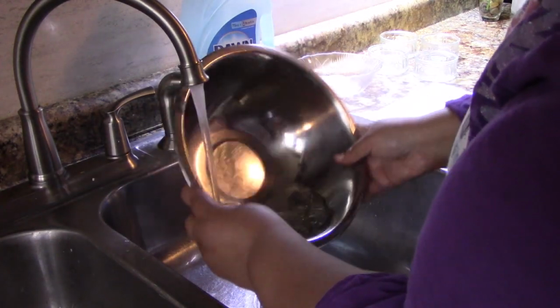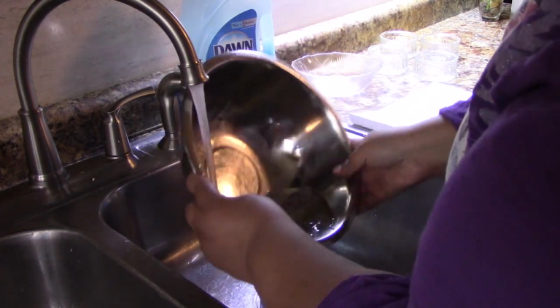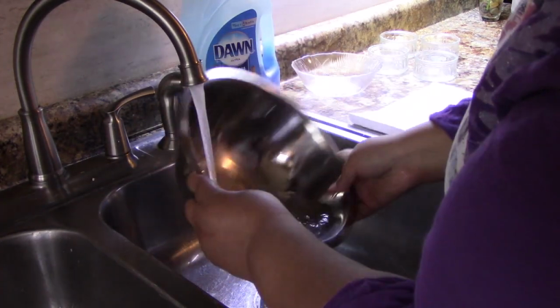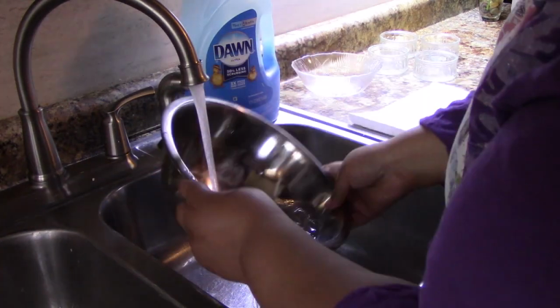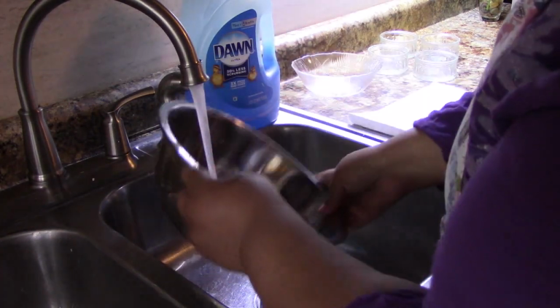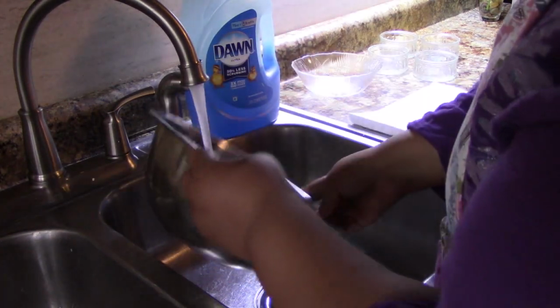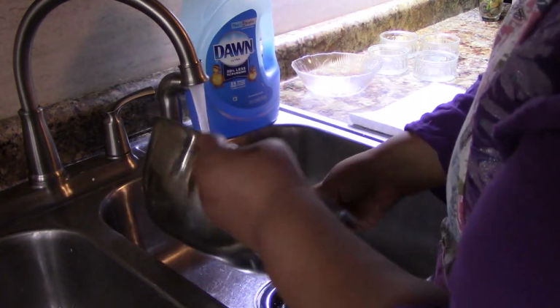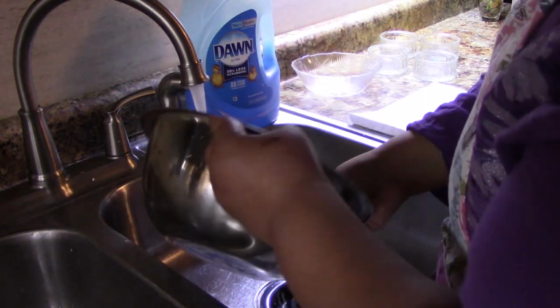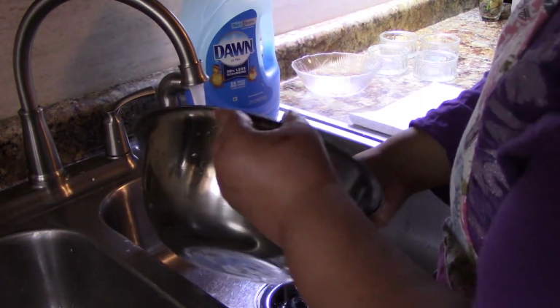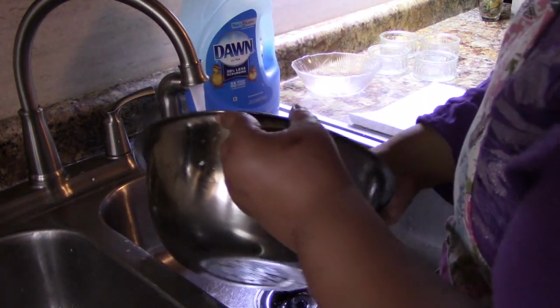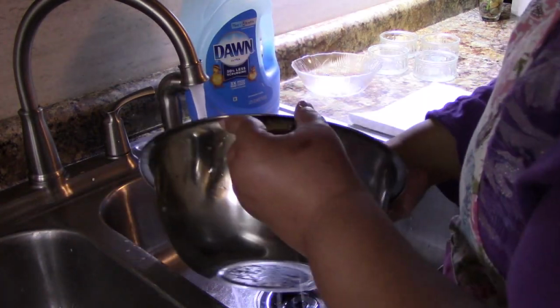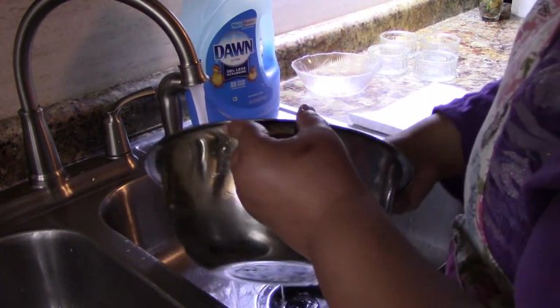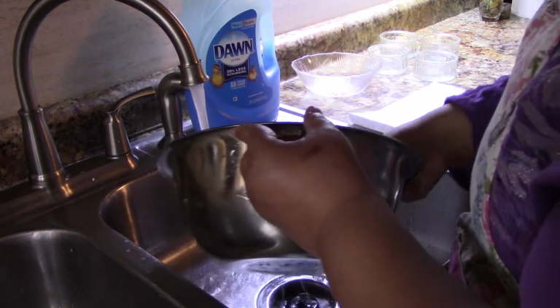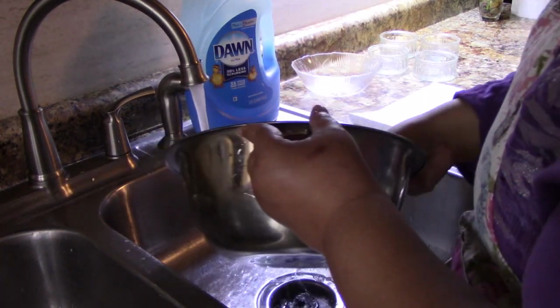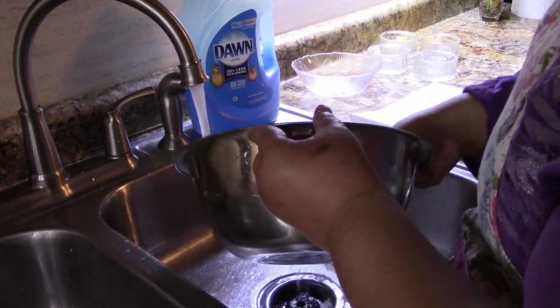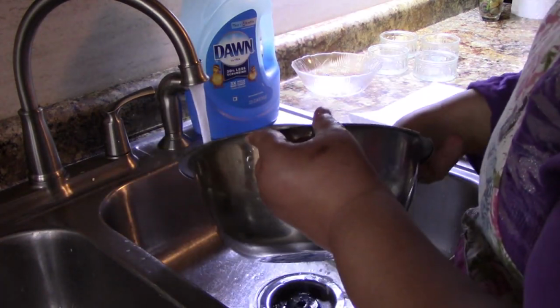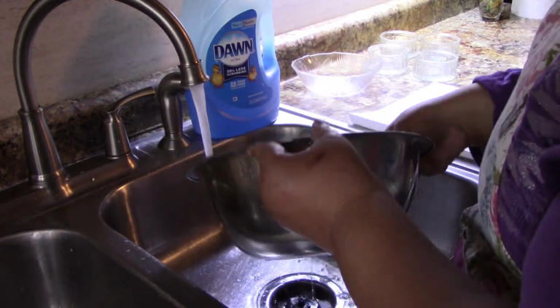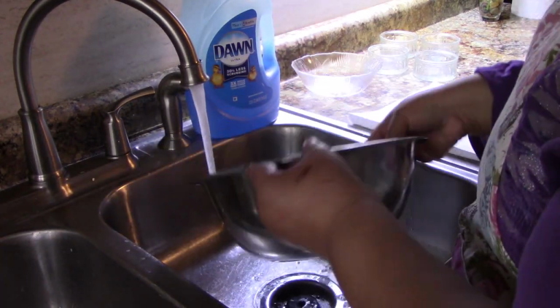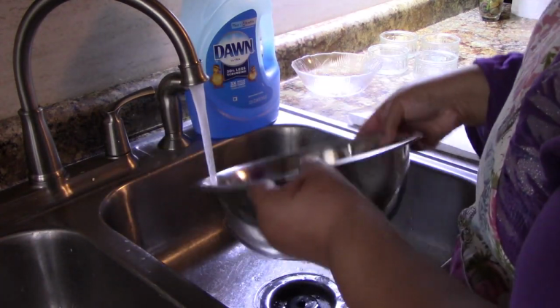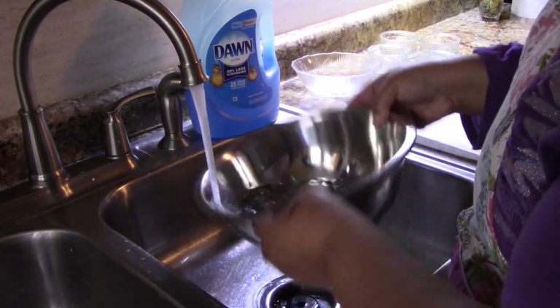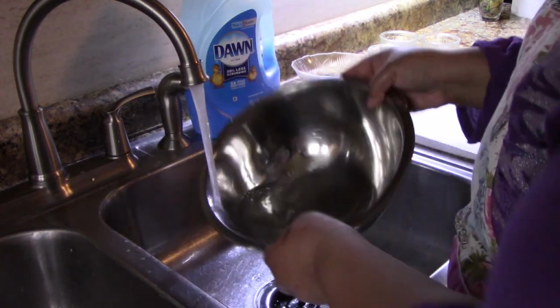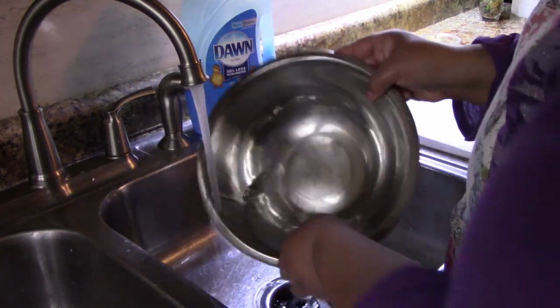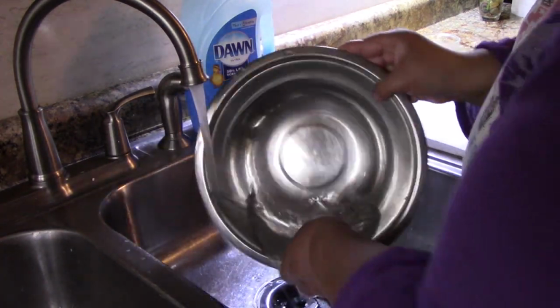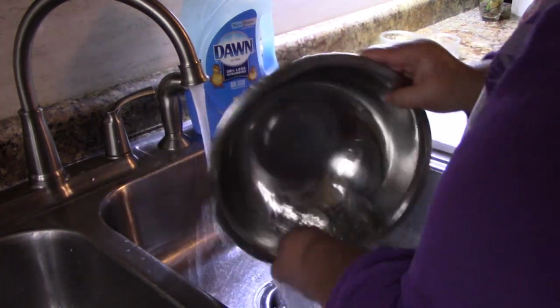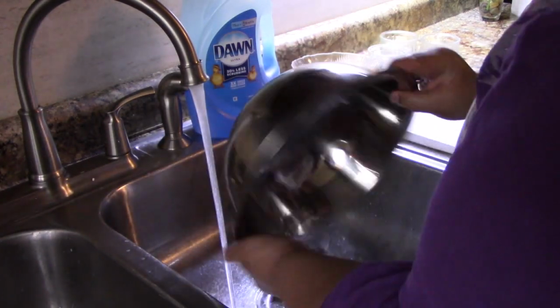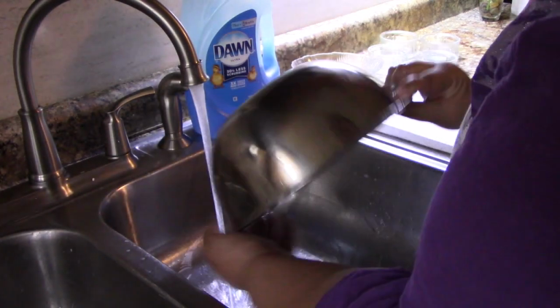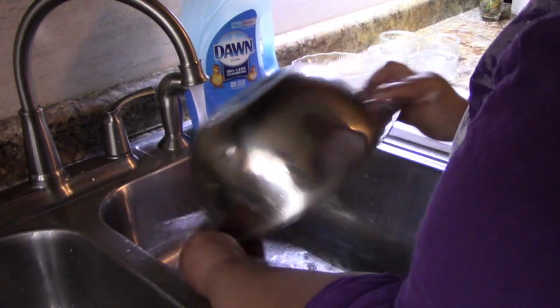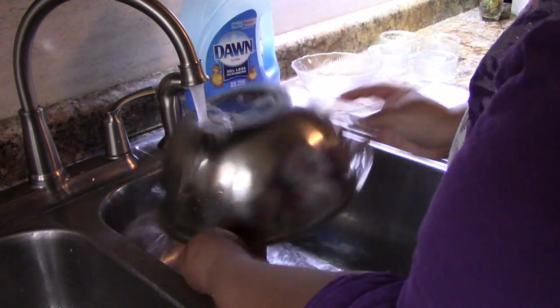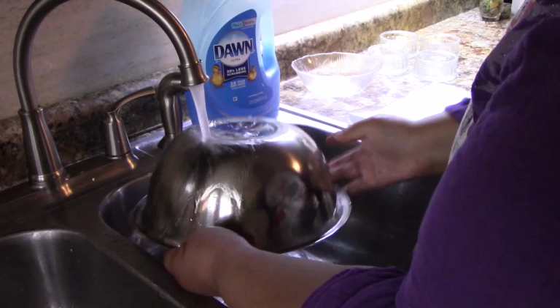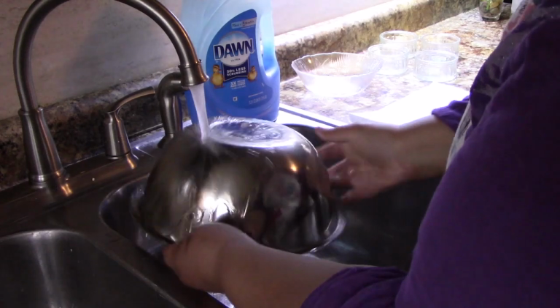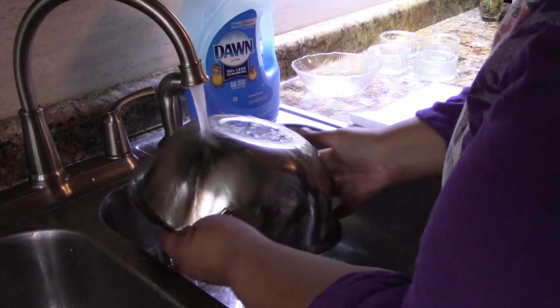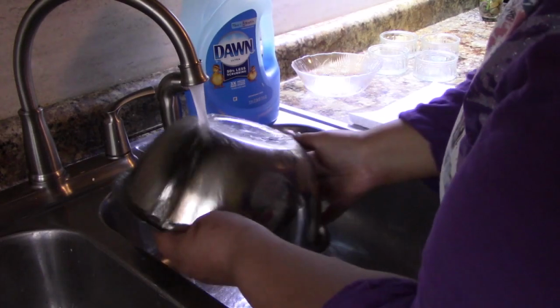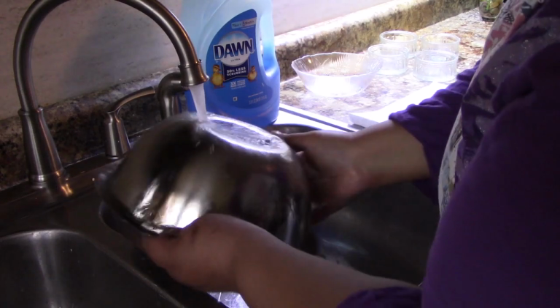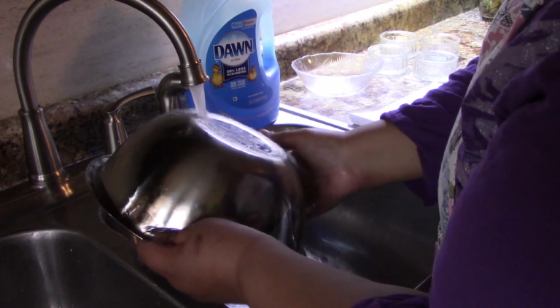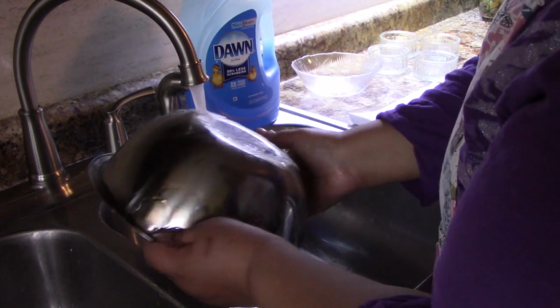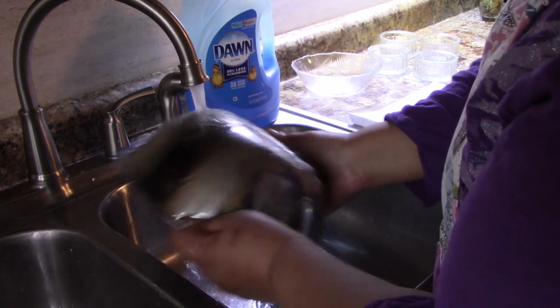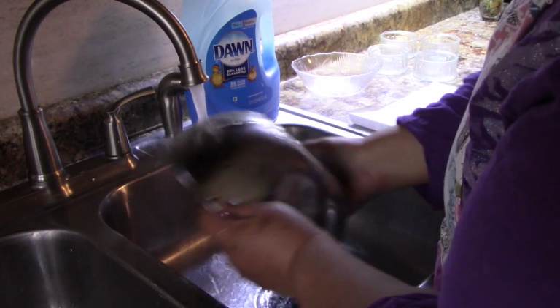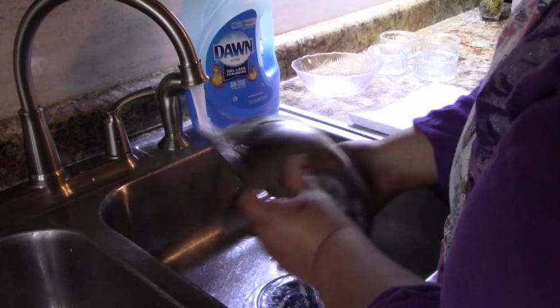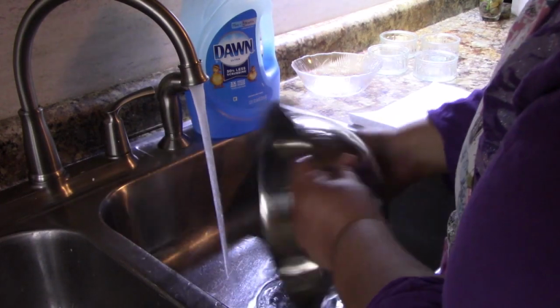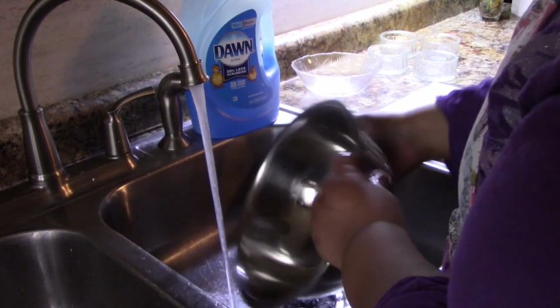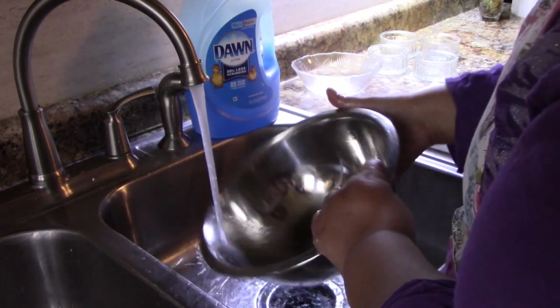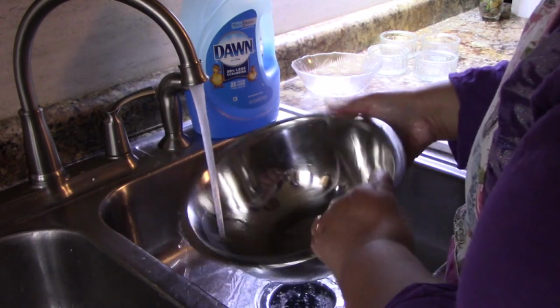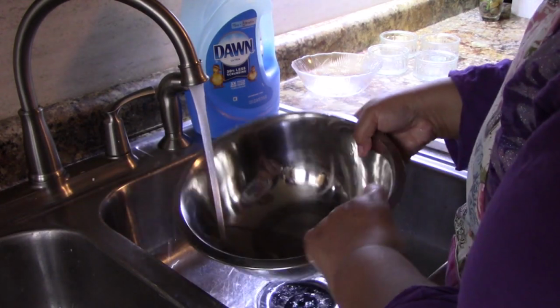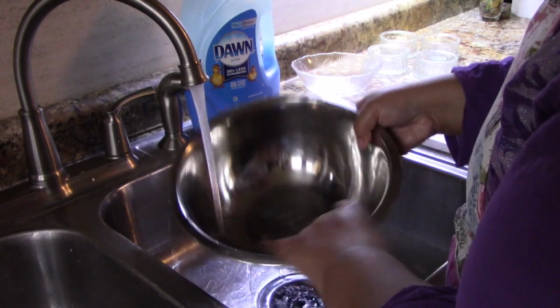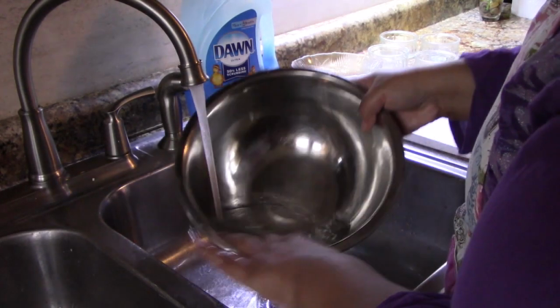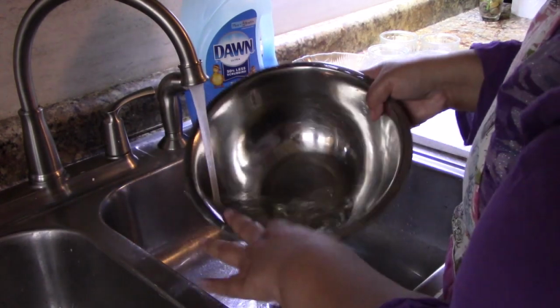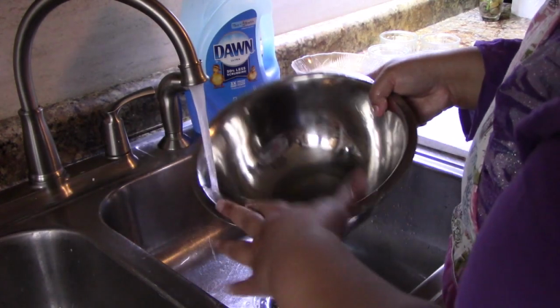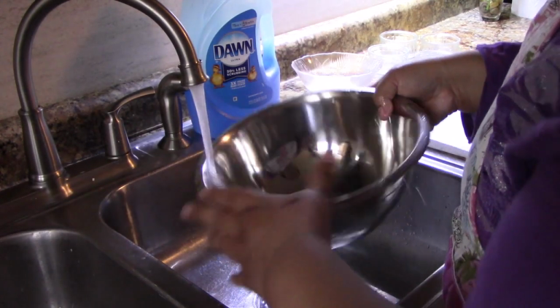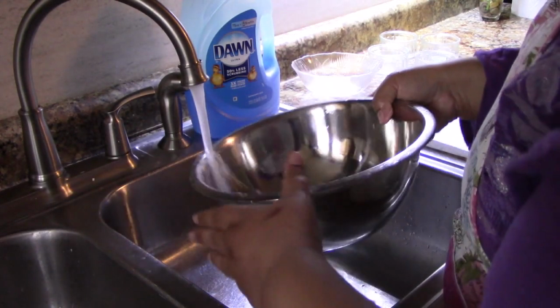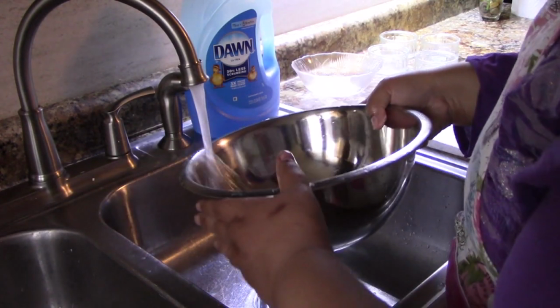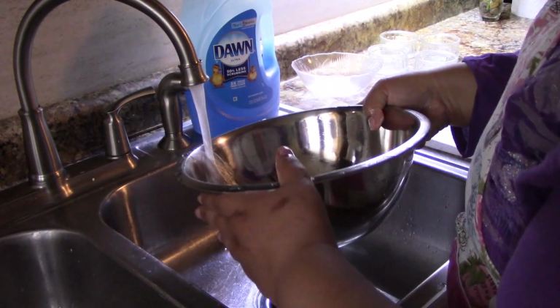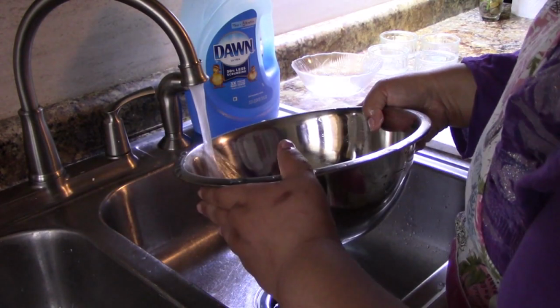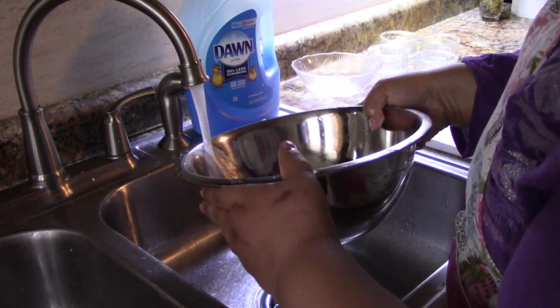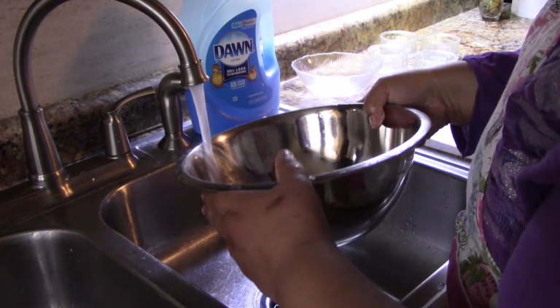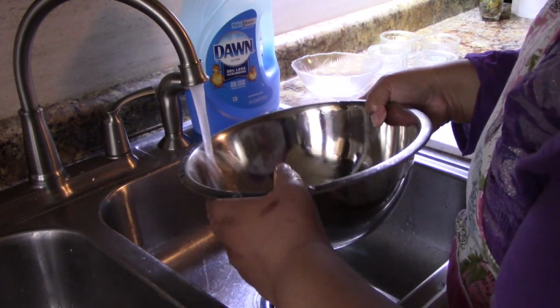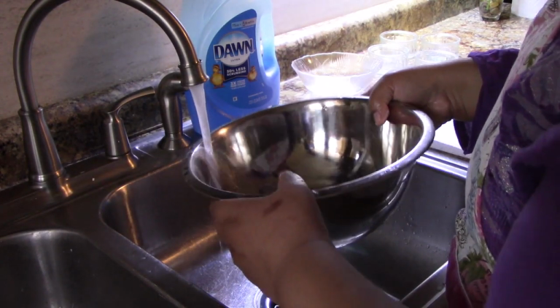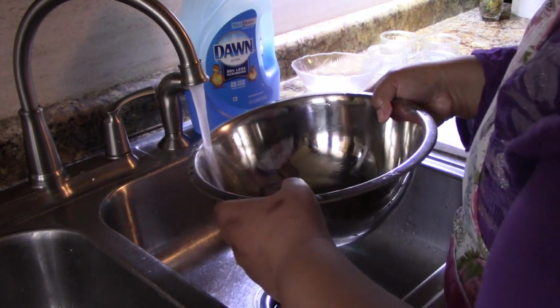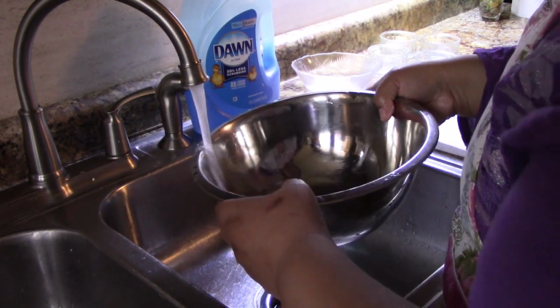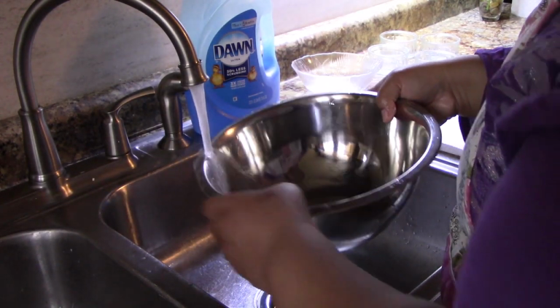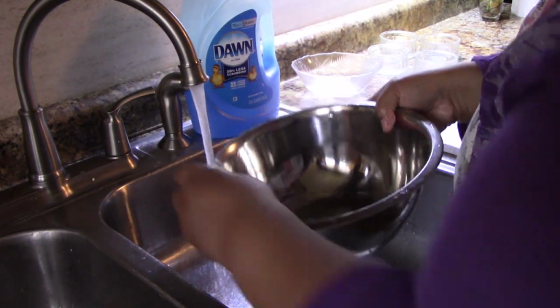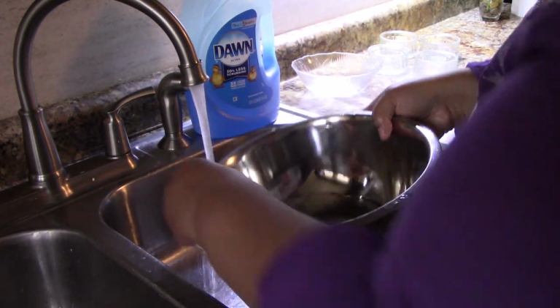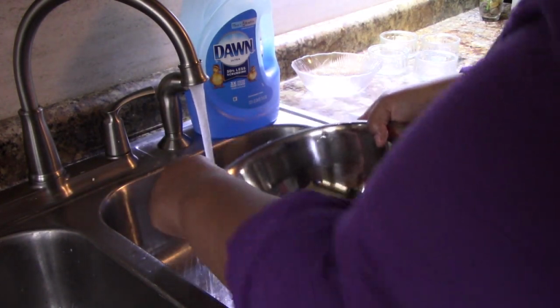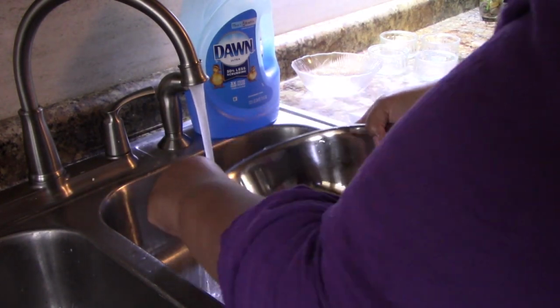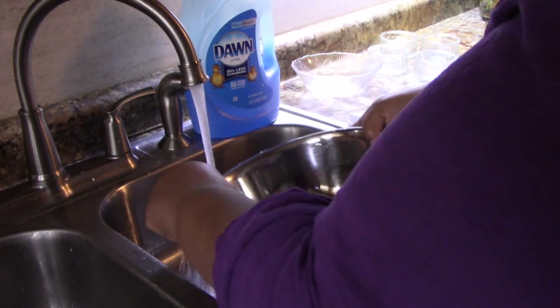The best bowl to use is actually copper, but I don't have a copper bowl.